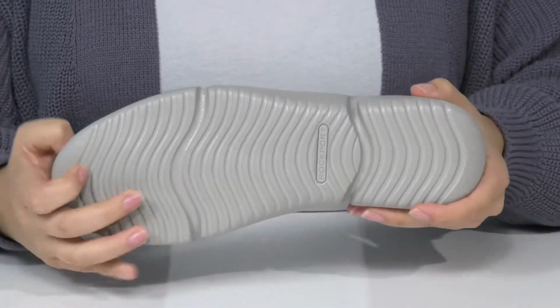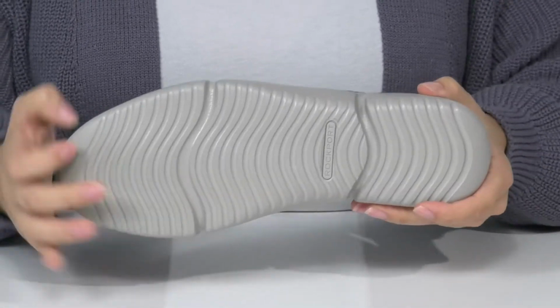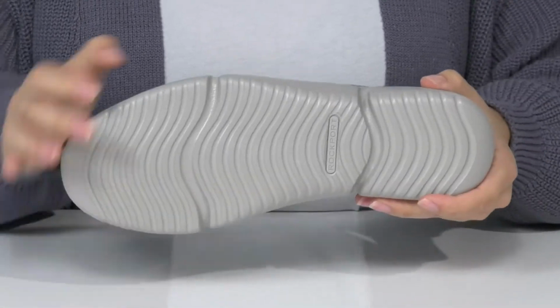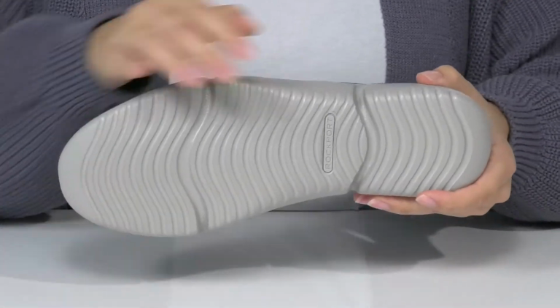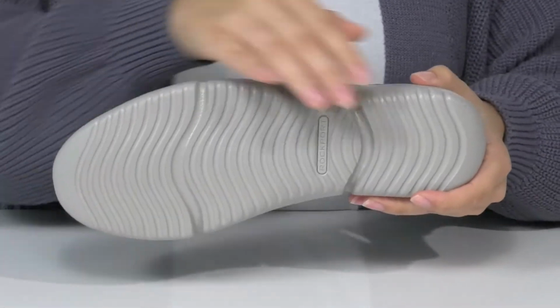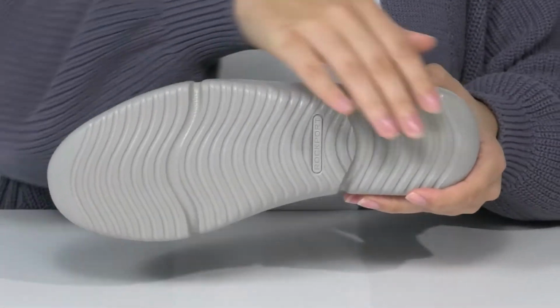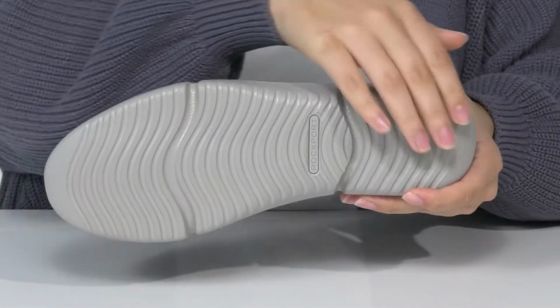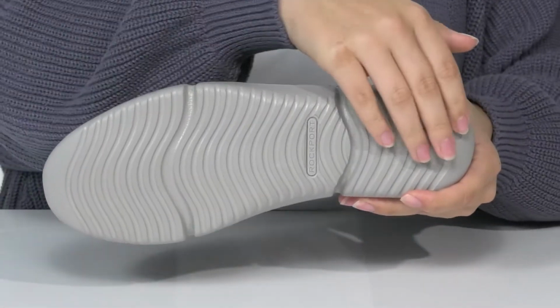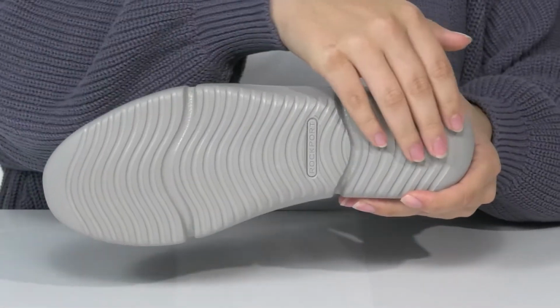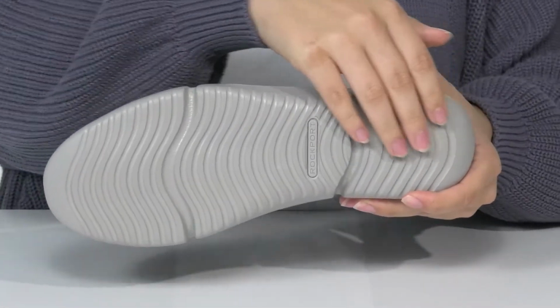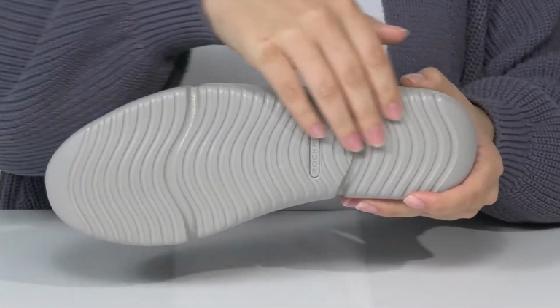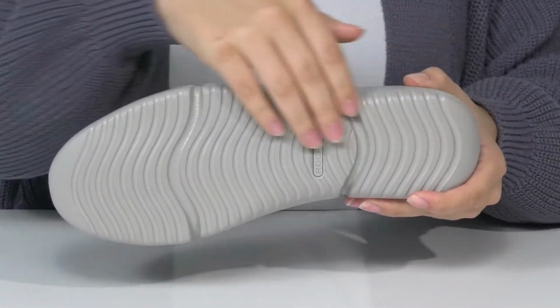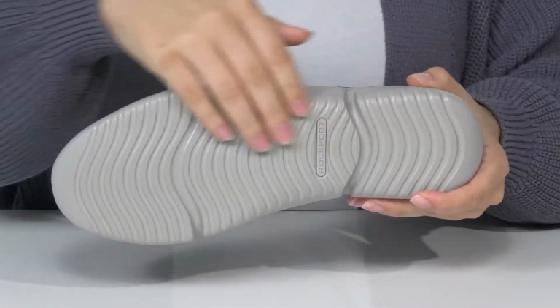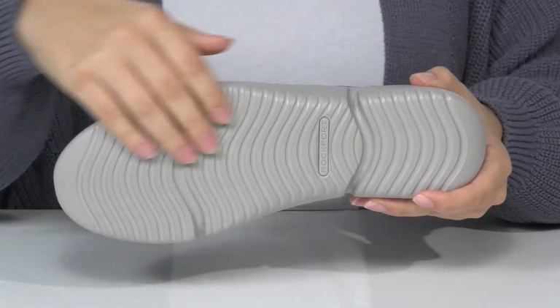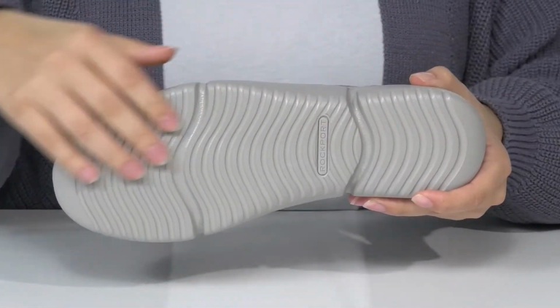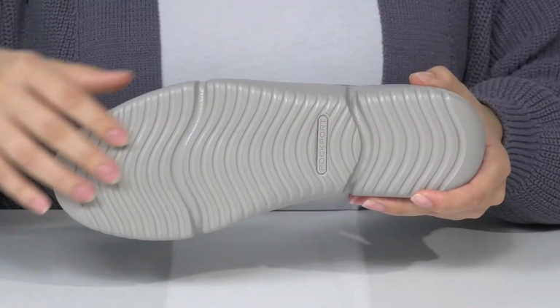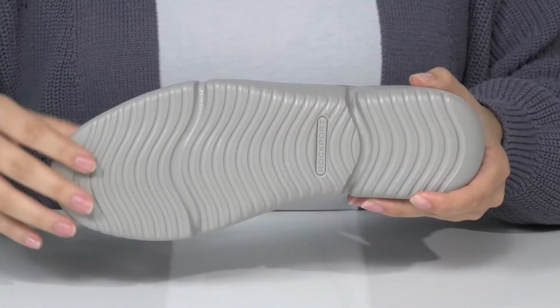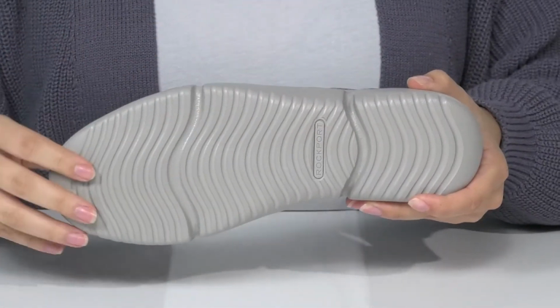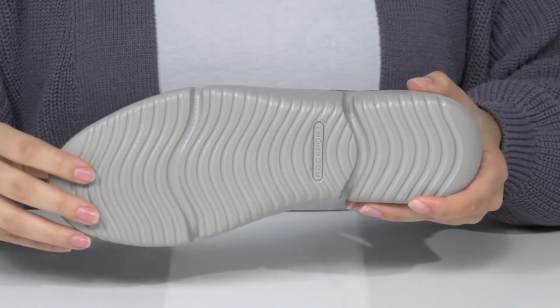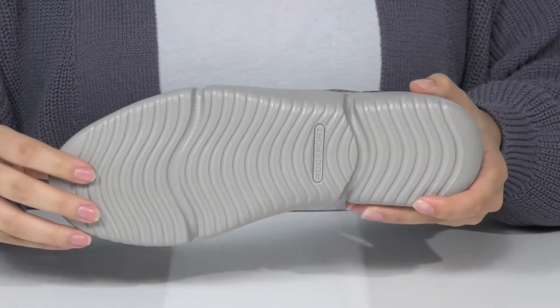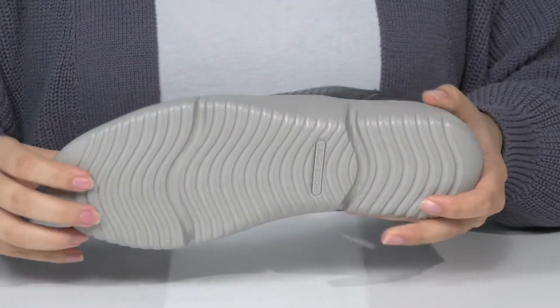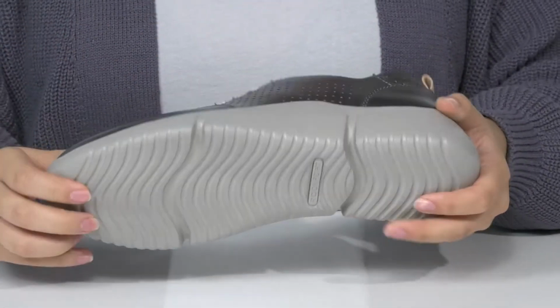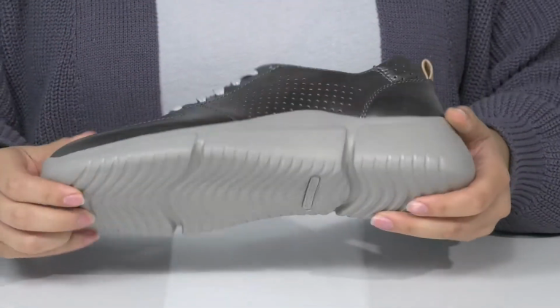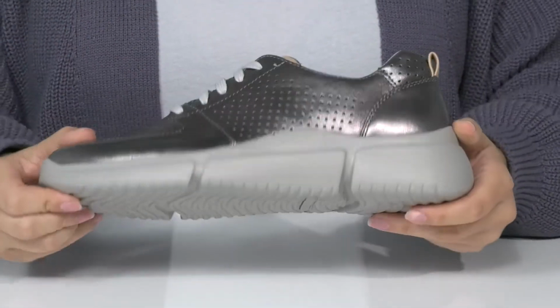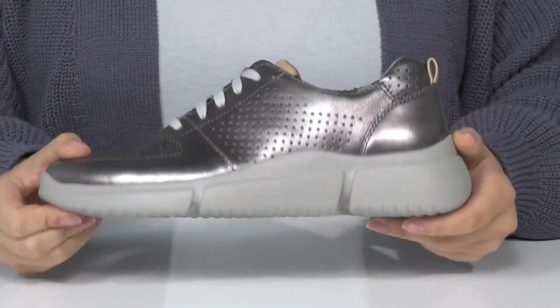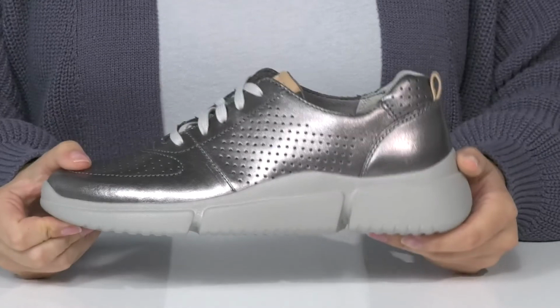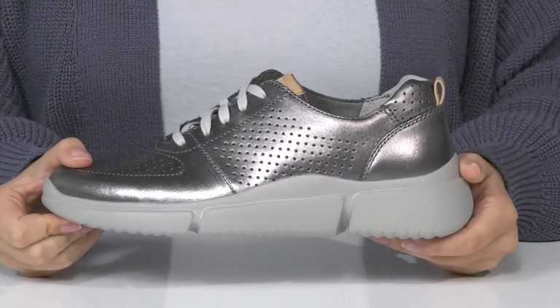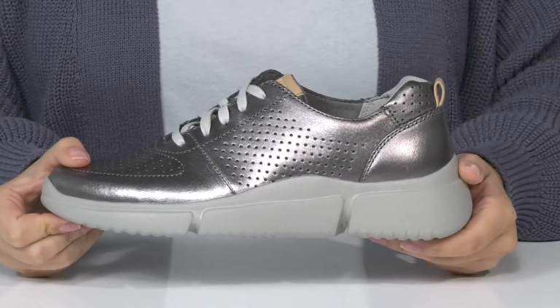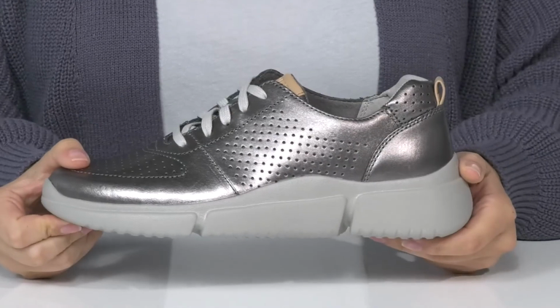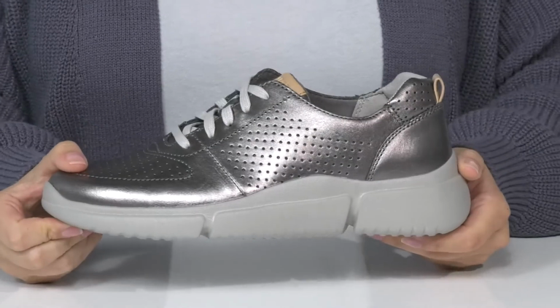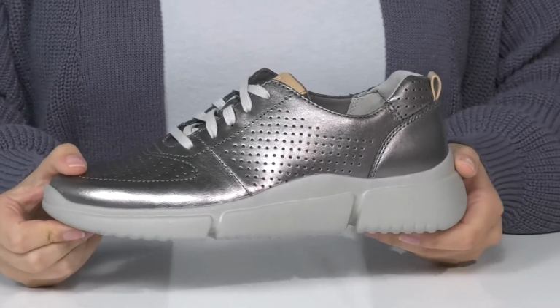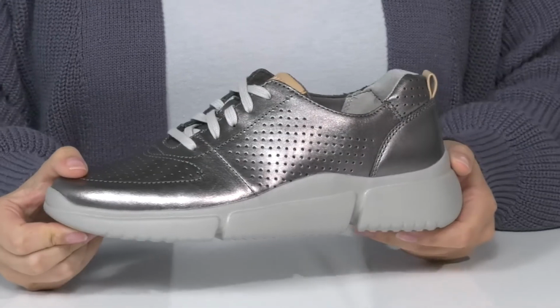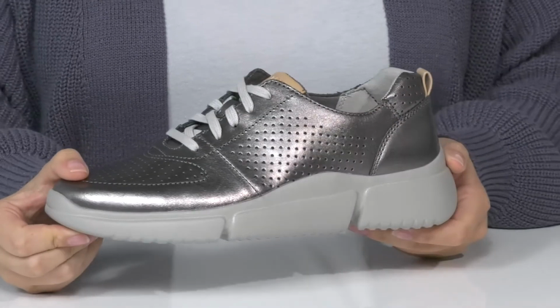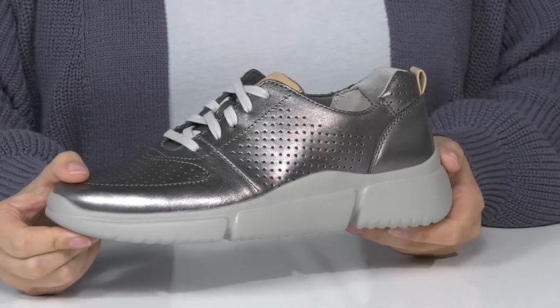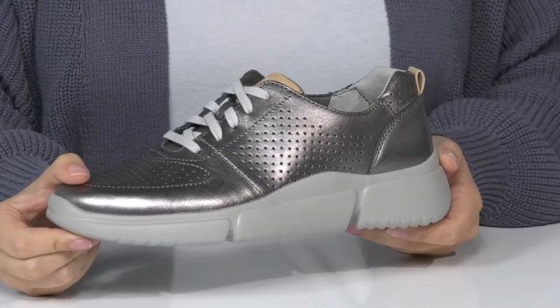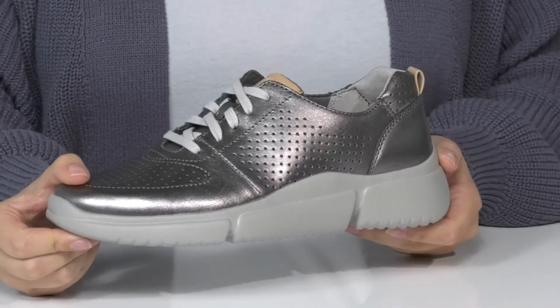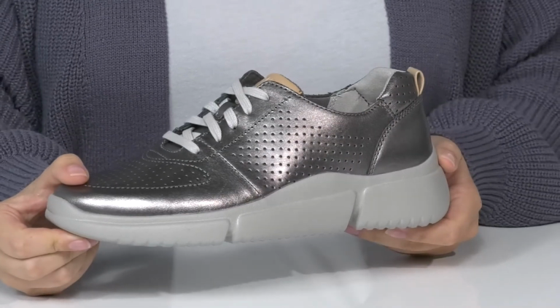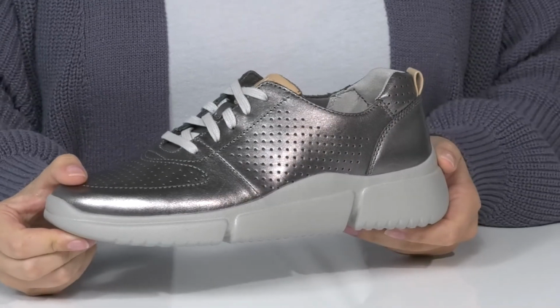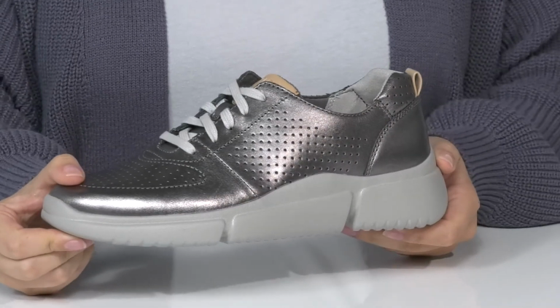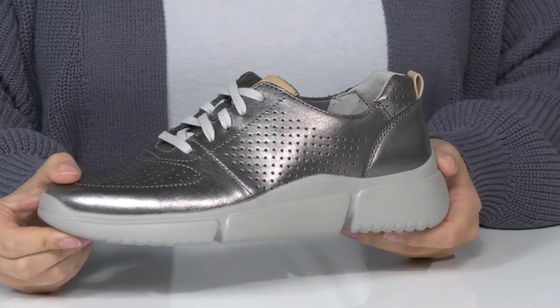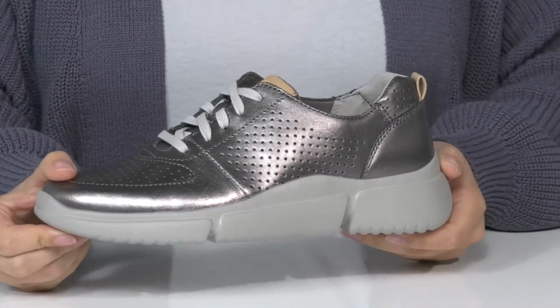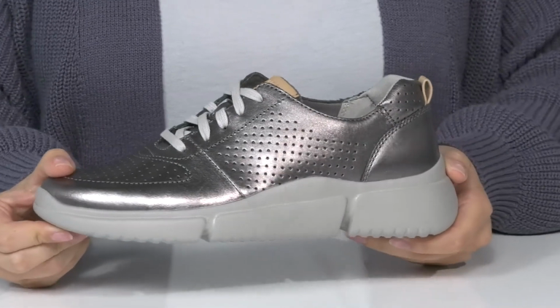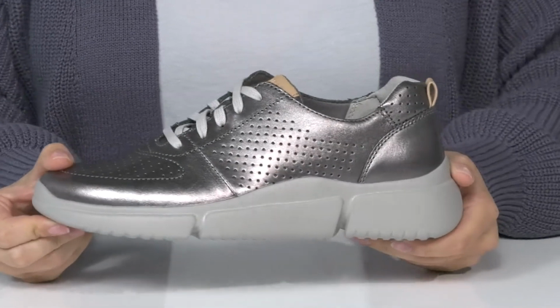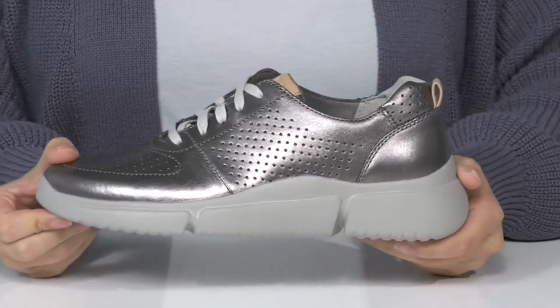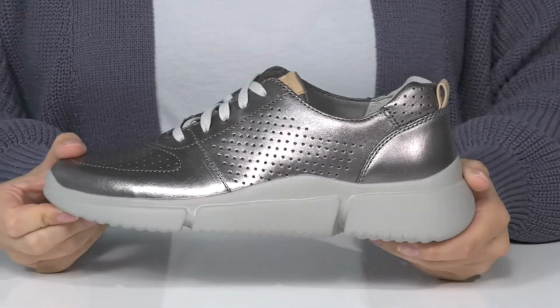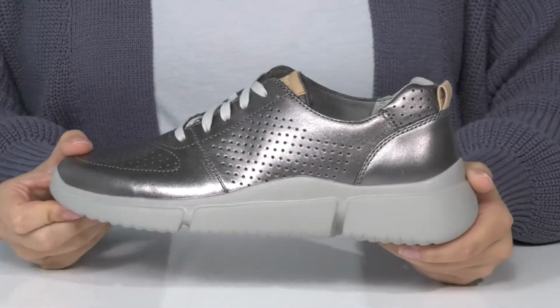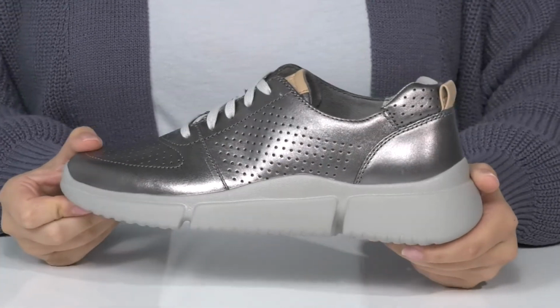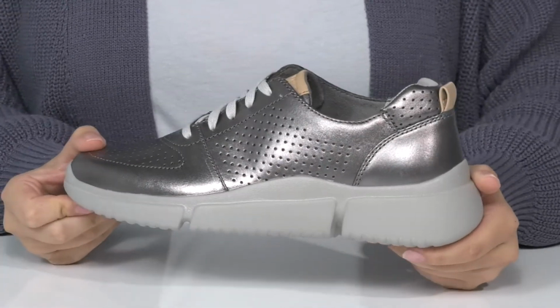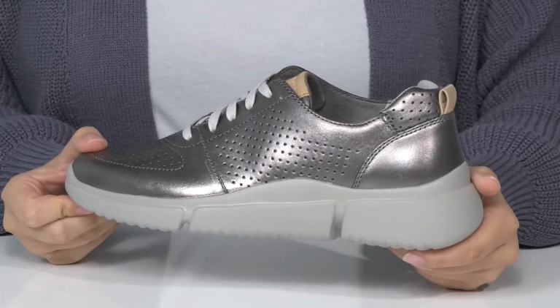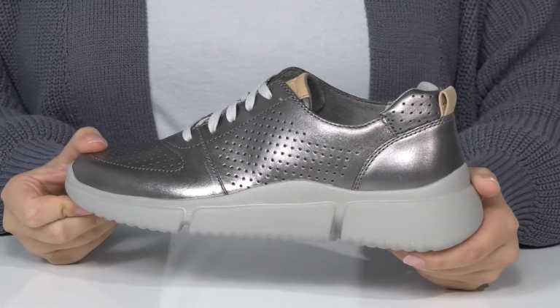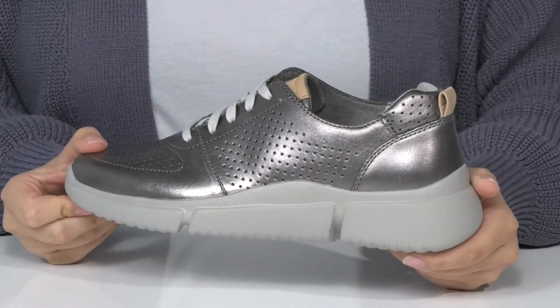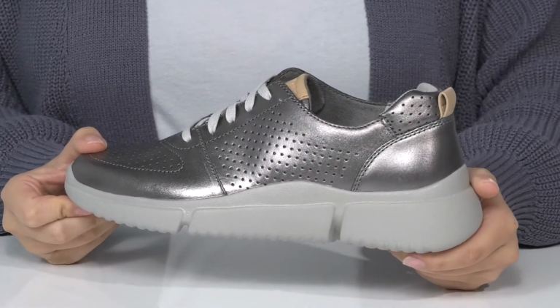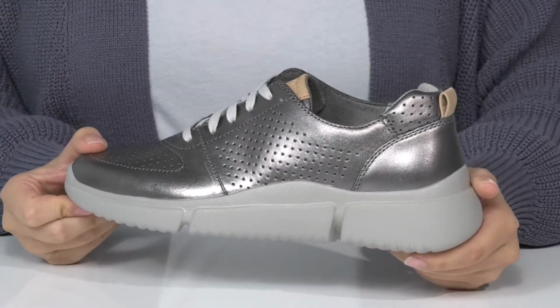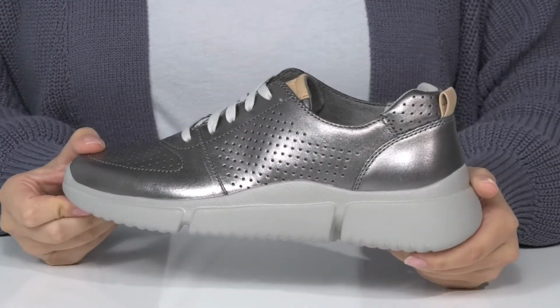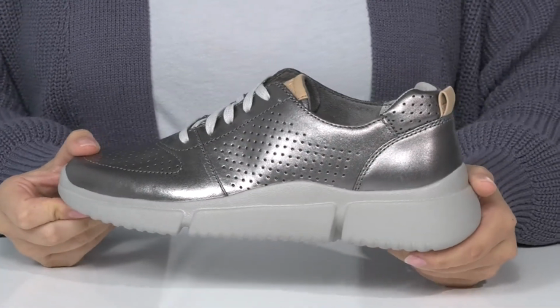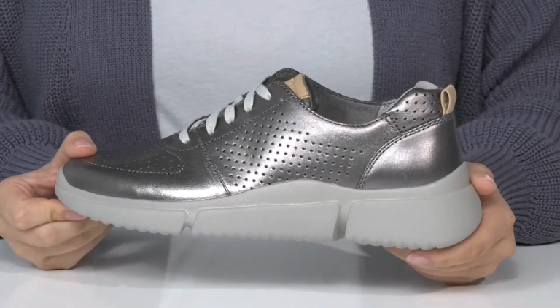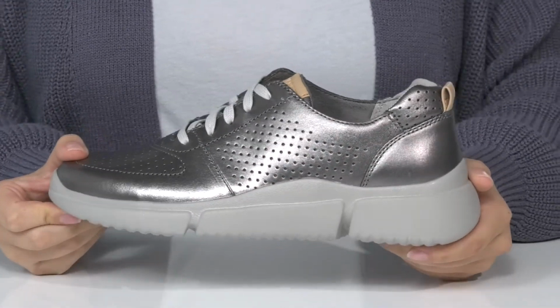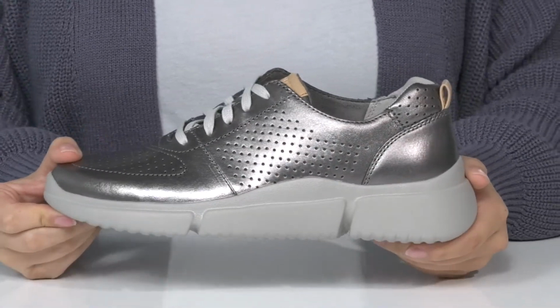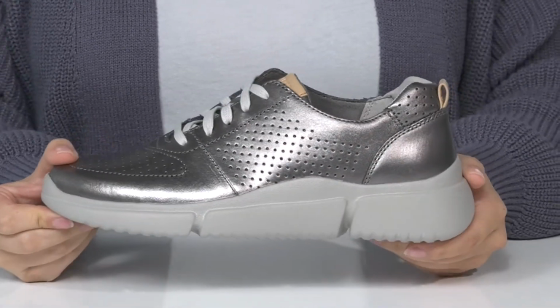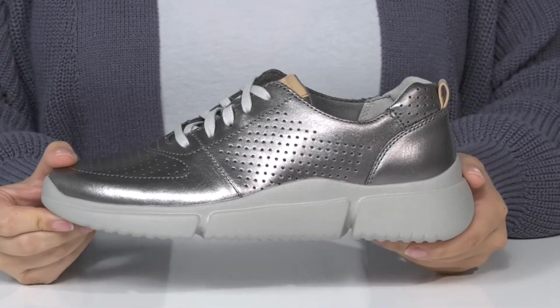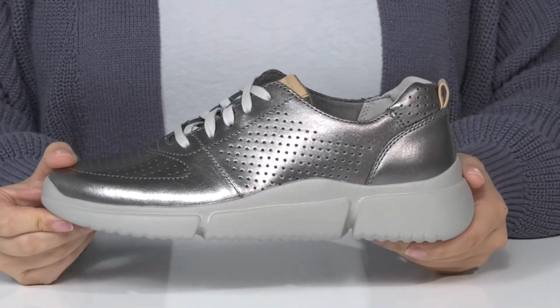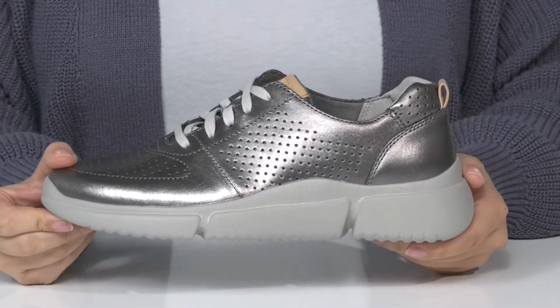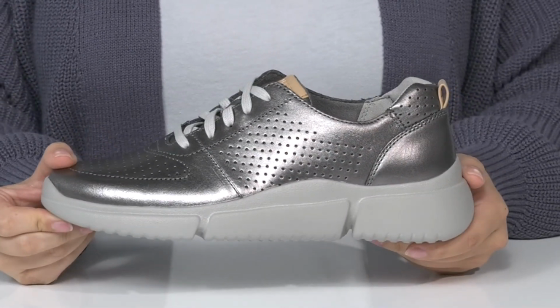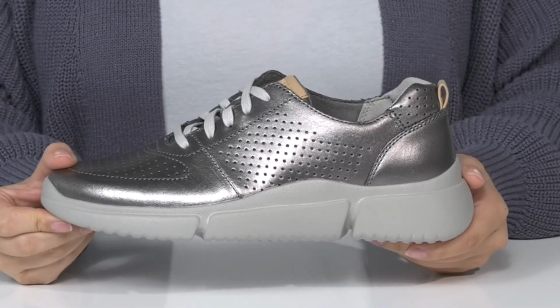Underneath, there is a textured outsole for traction. And I think these would look so great paired with some leggings or some skinny jeans.